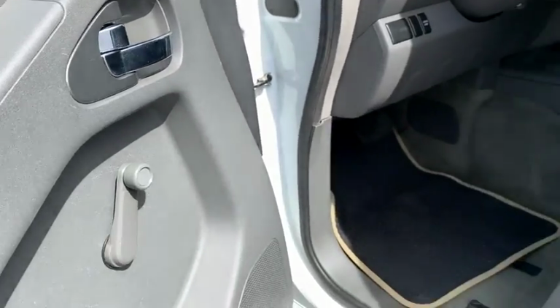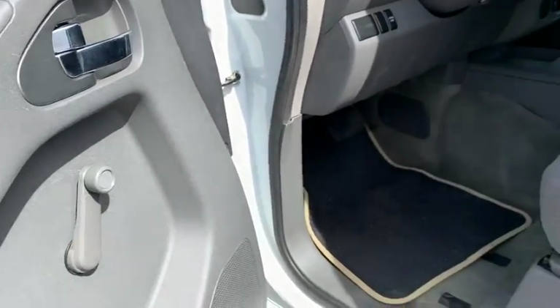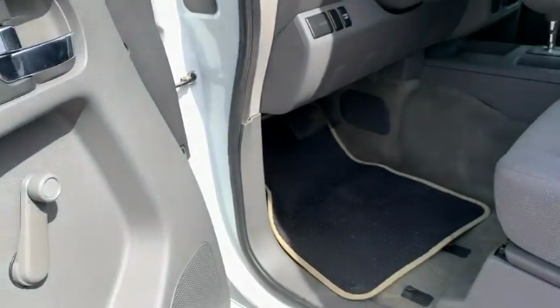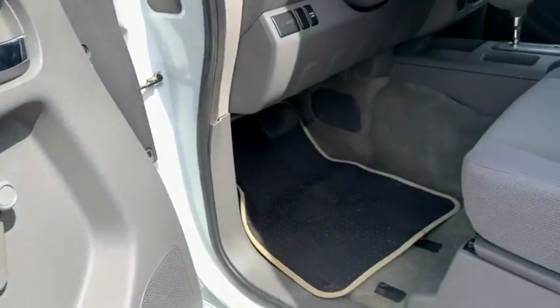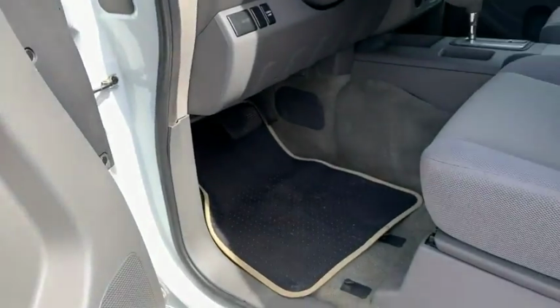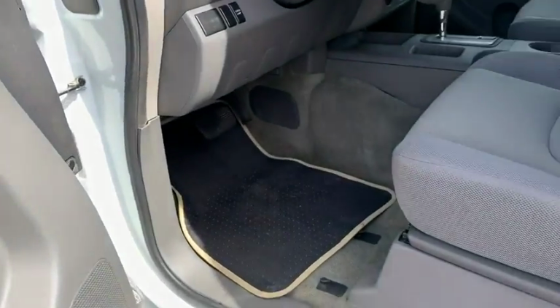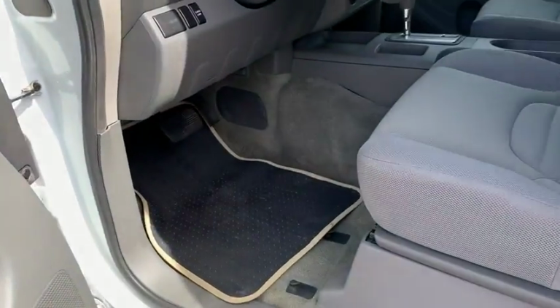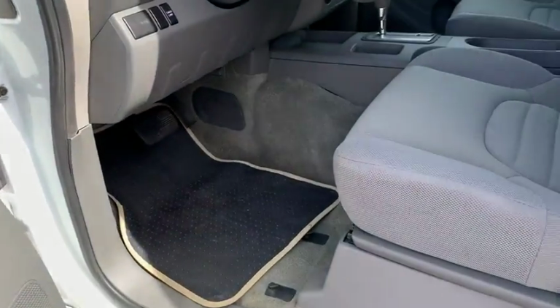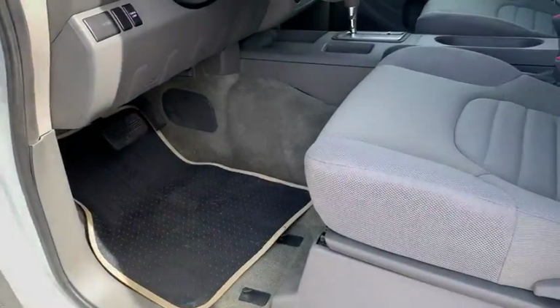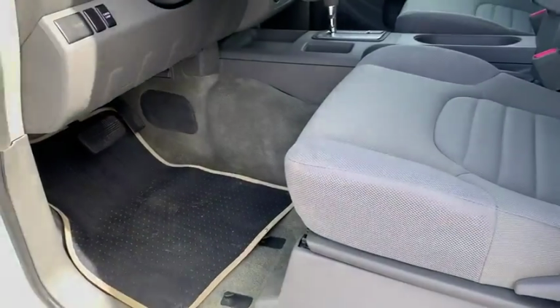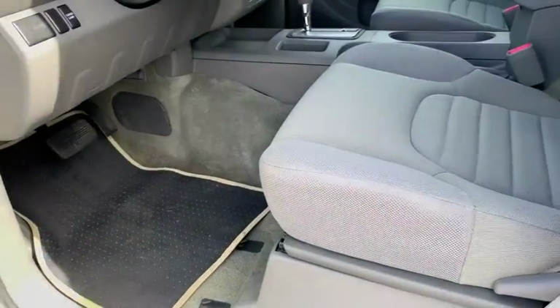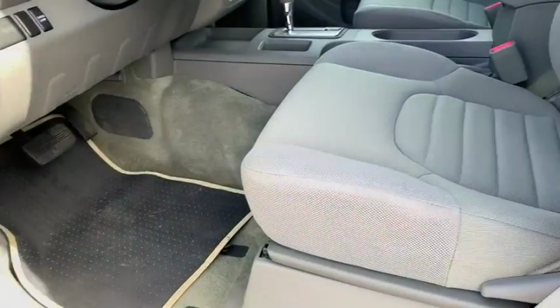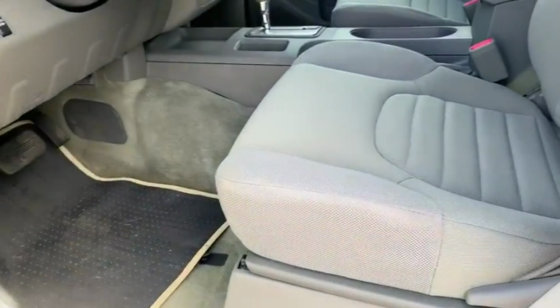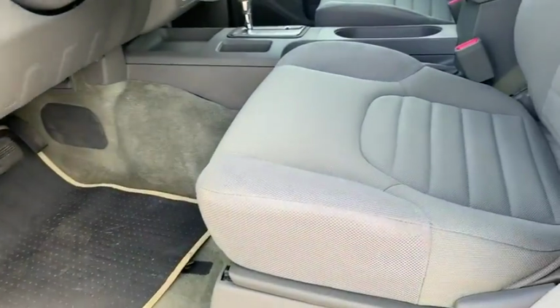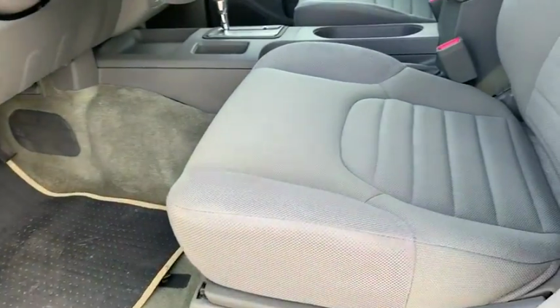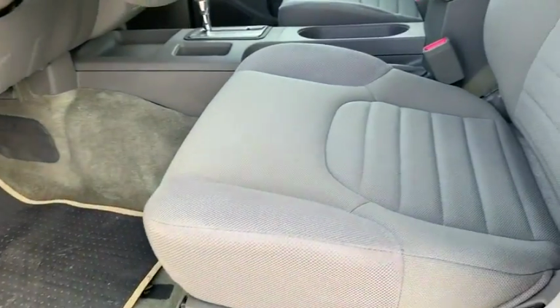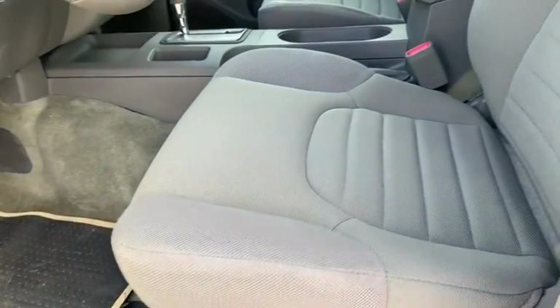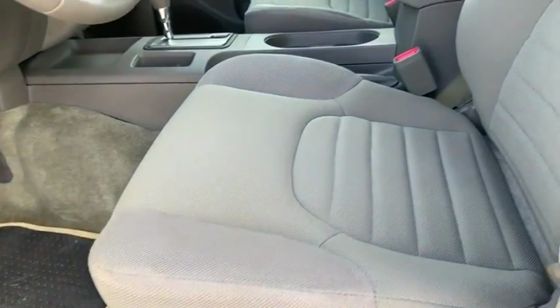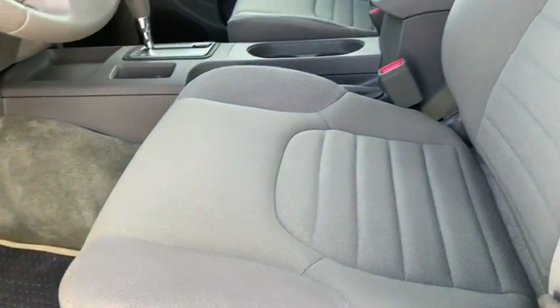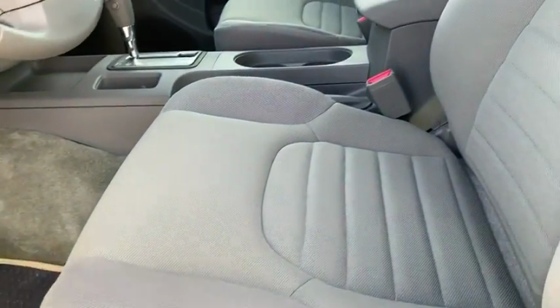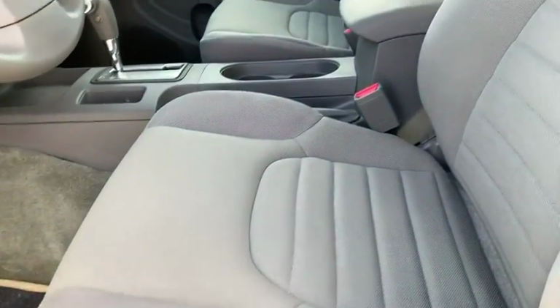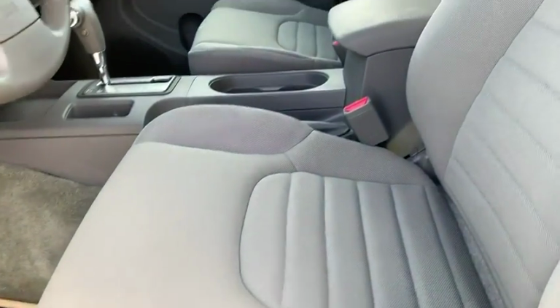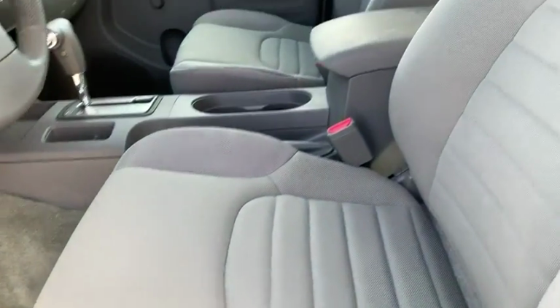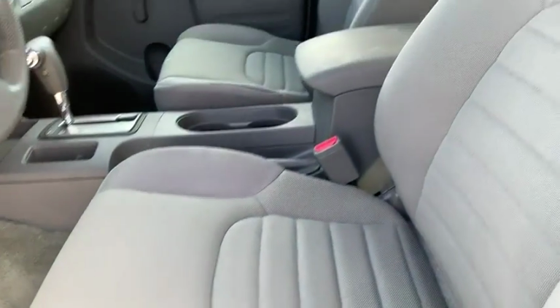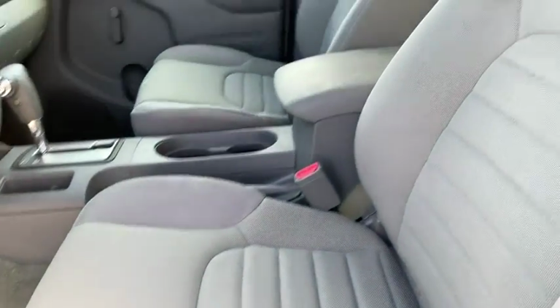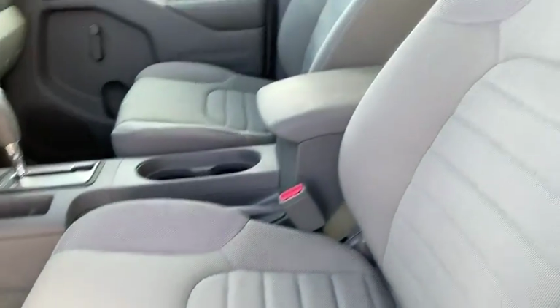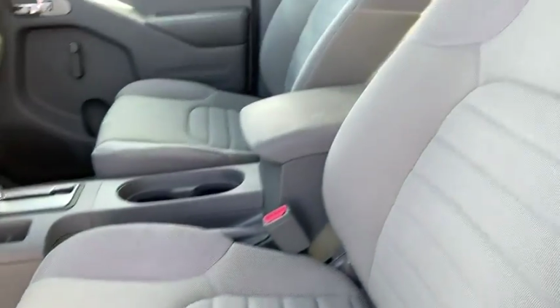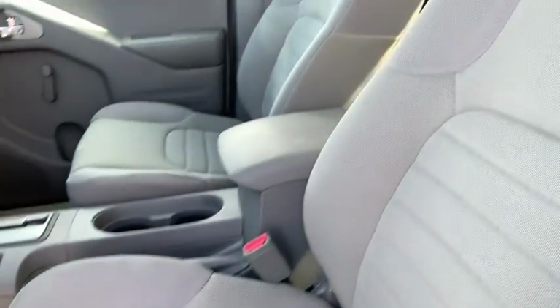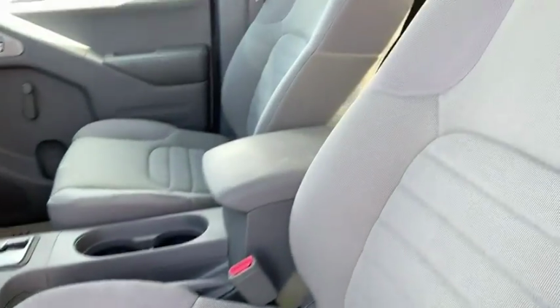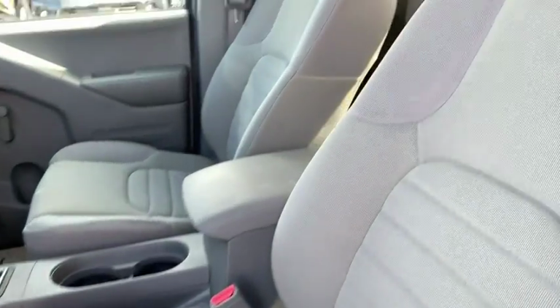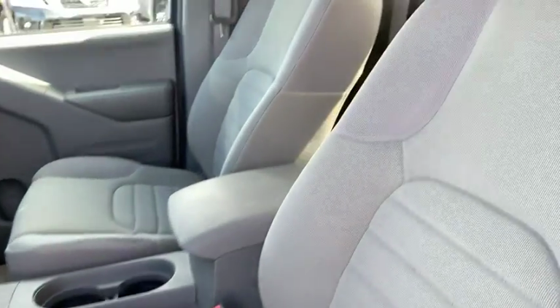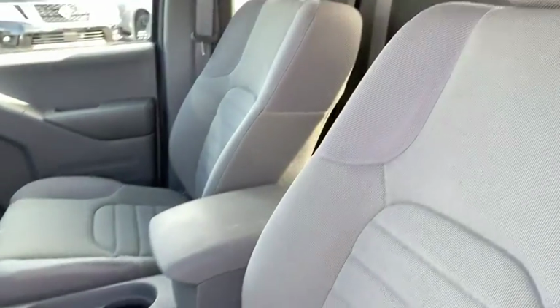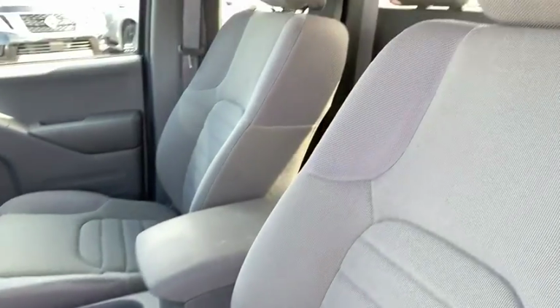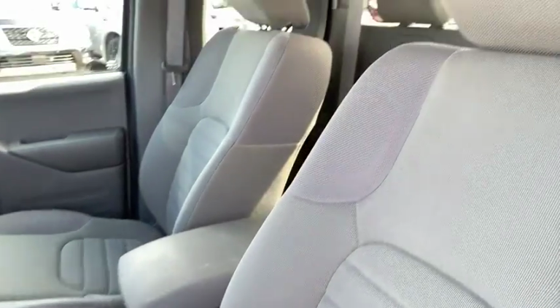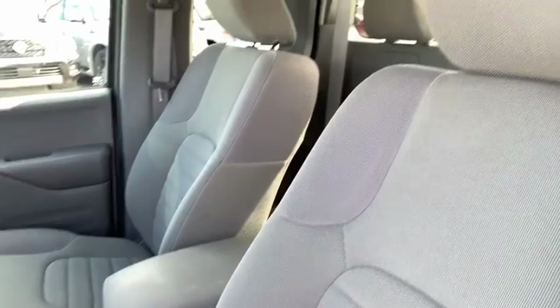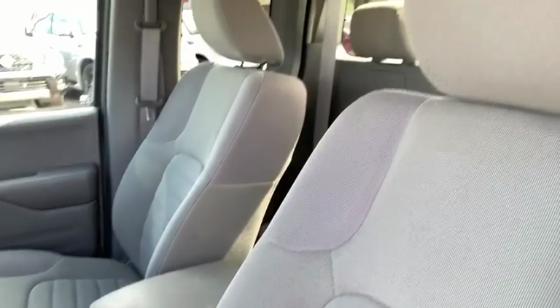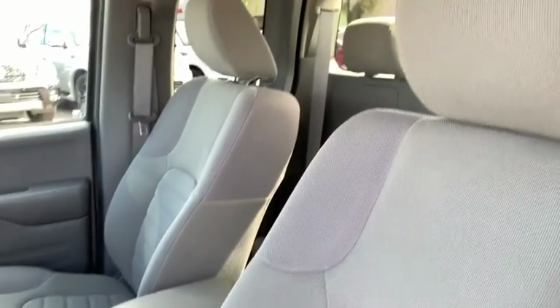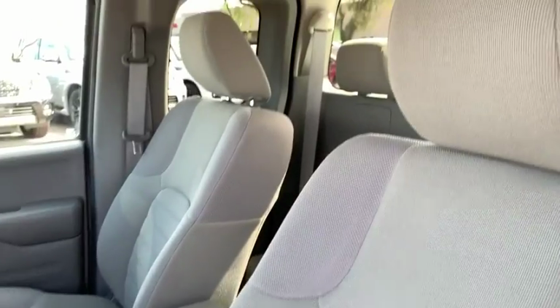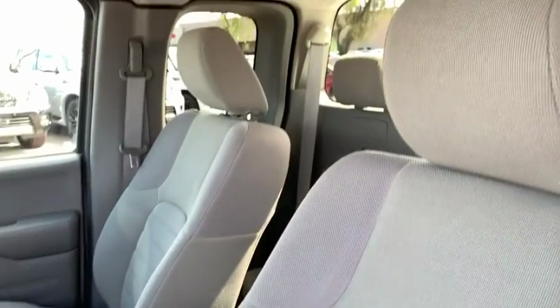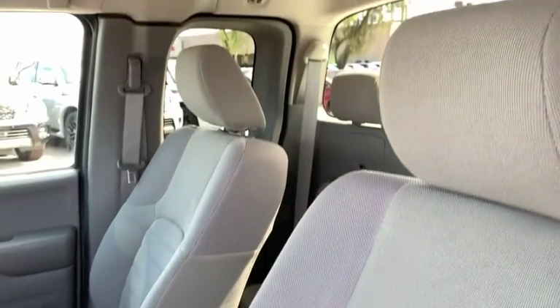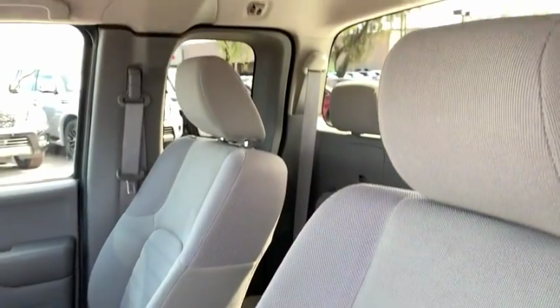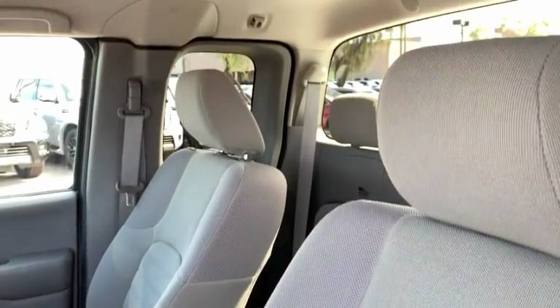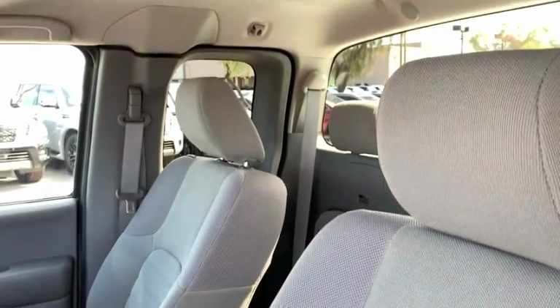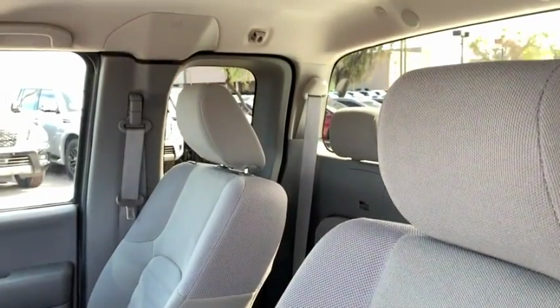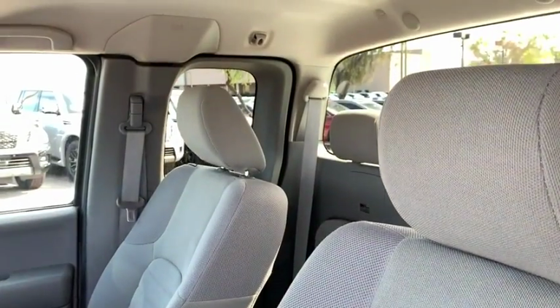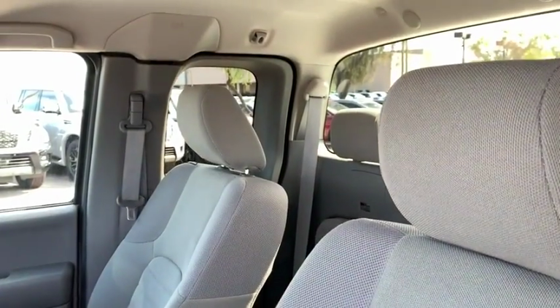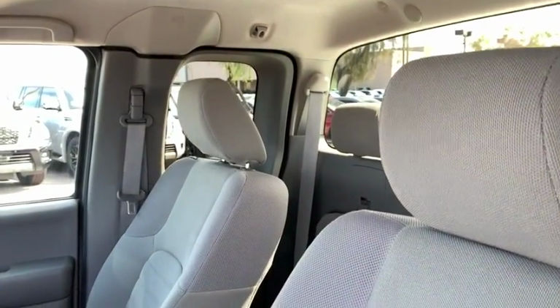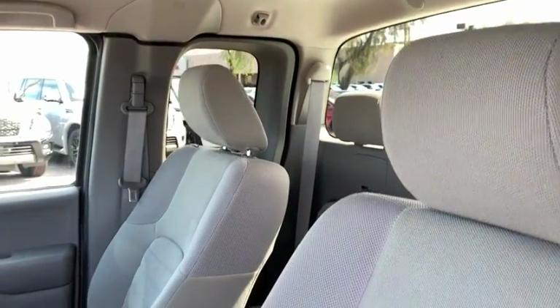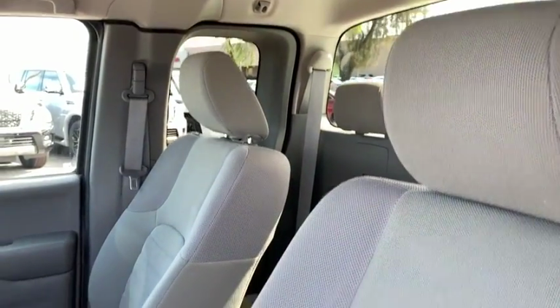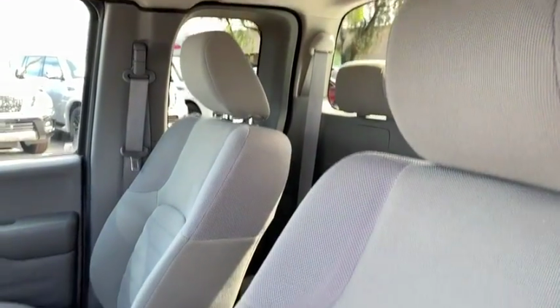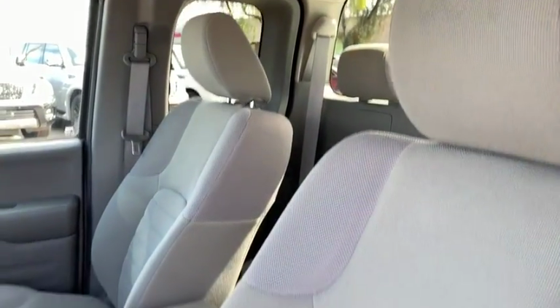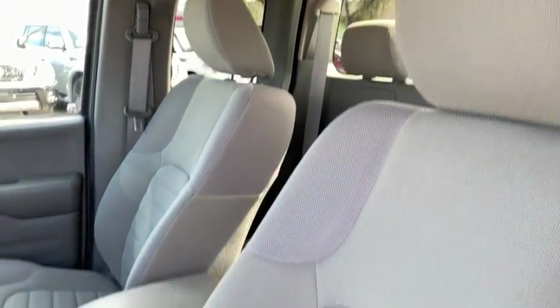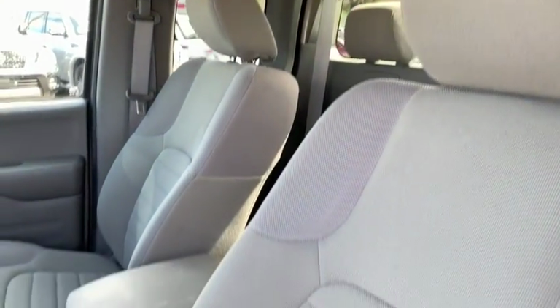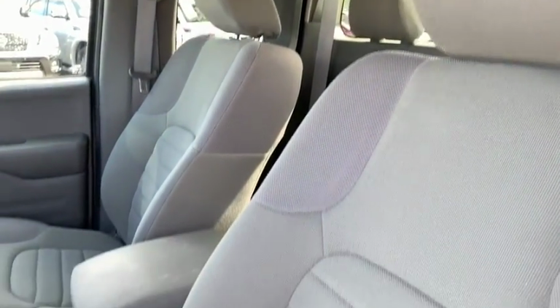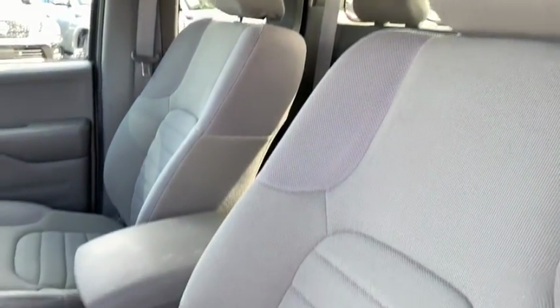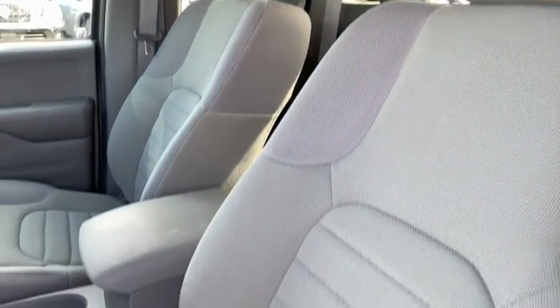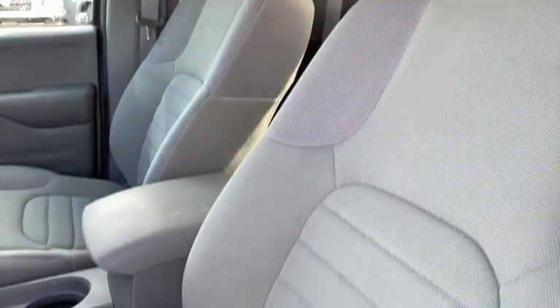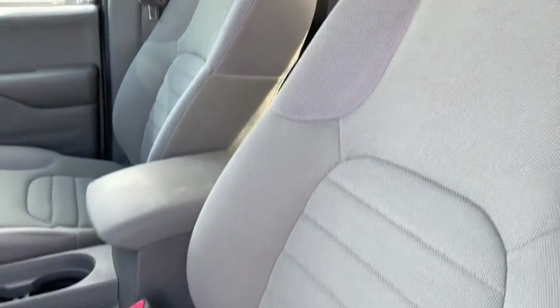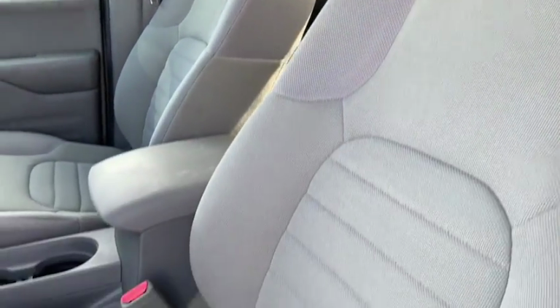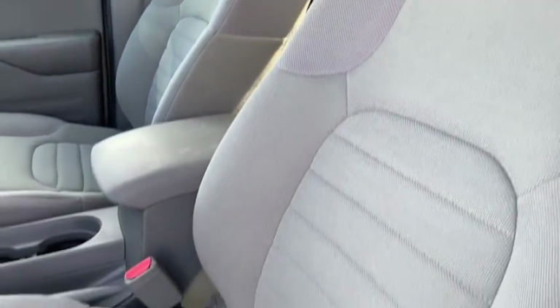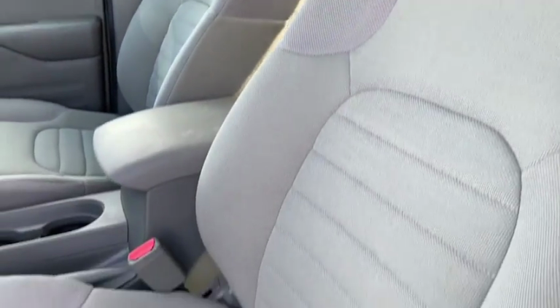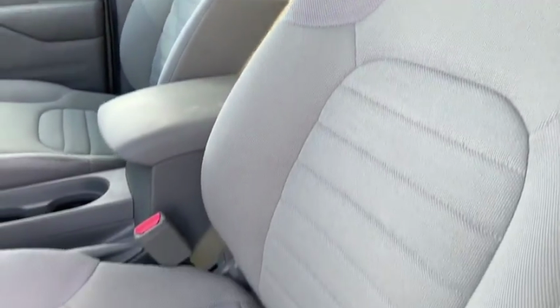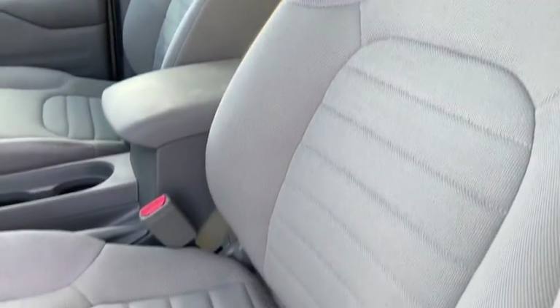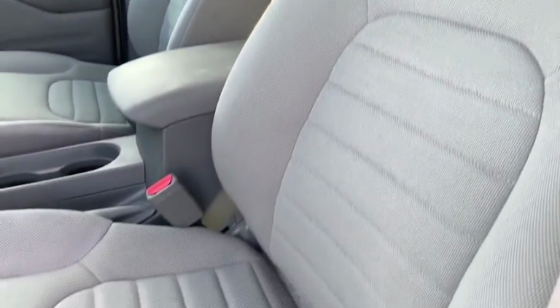Pass-through rear seat. This vehicle is Carfax certified one owner and qualifies for the Carfax buy-back guarantee.